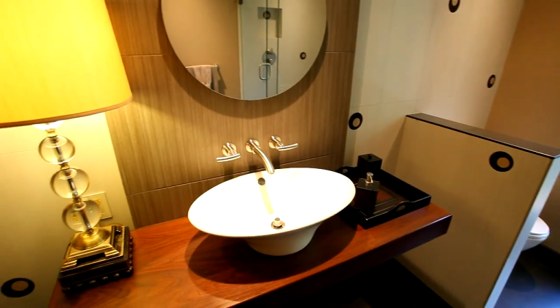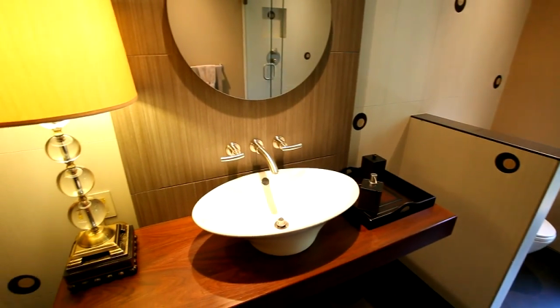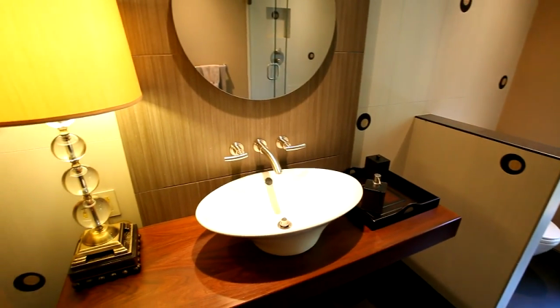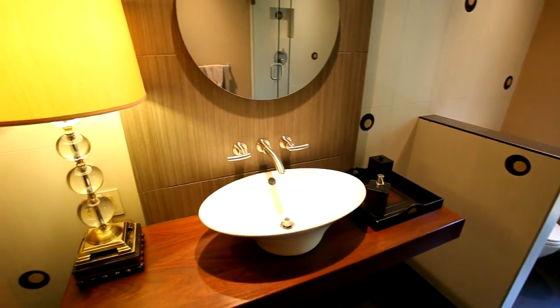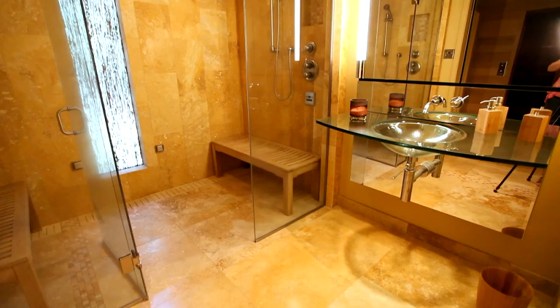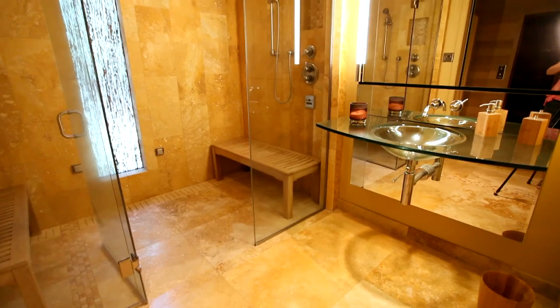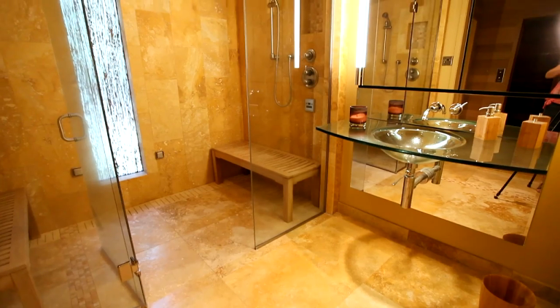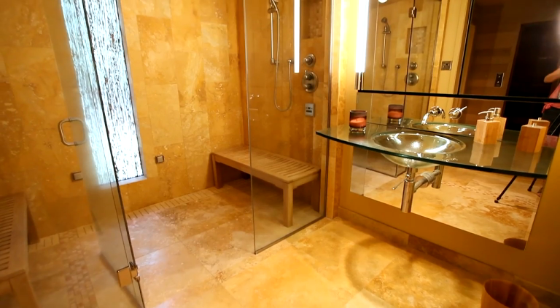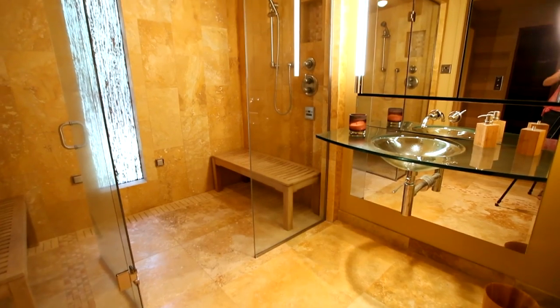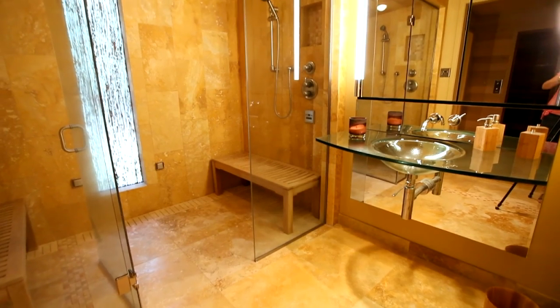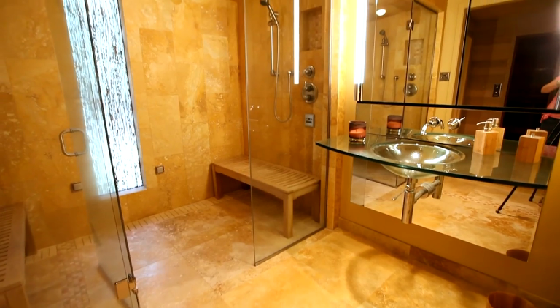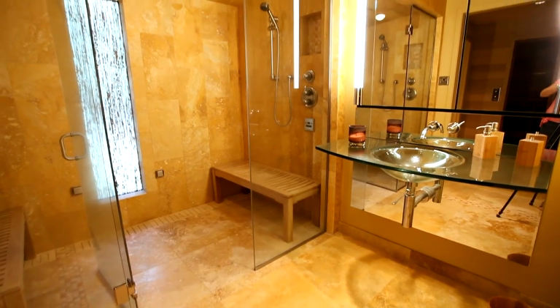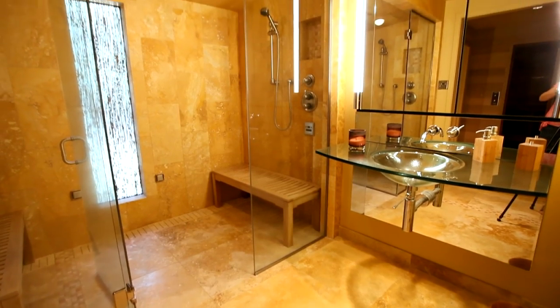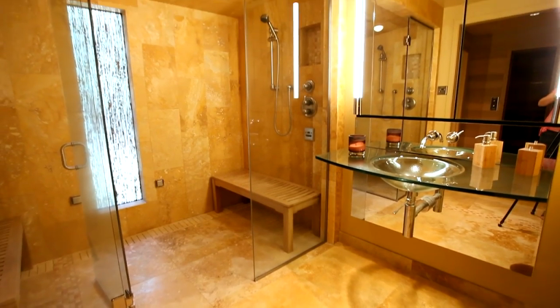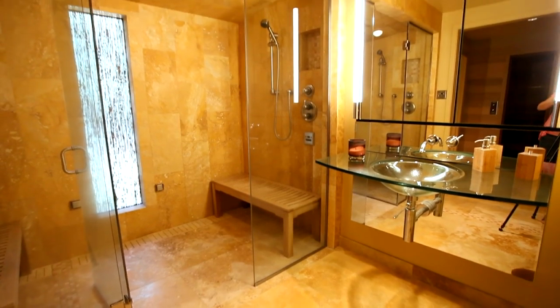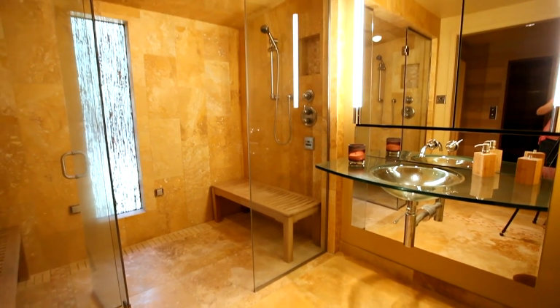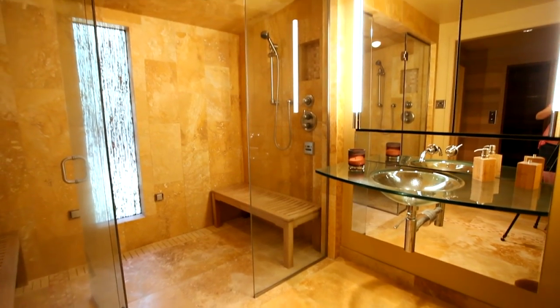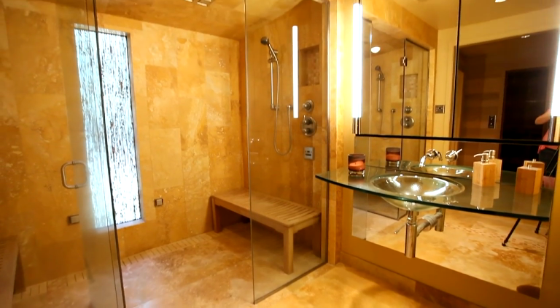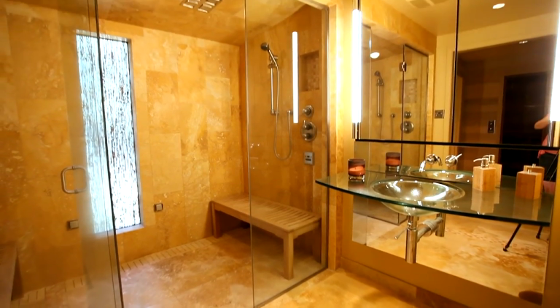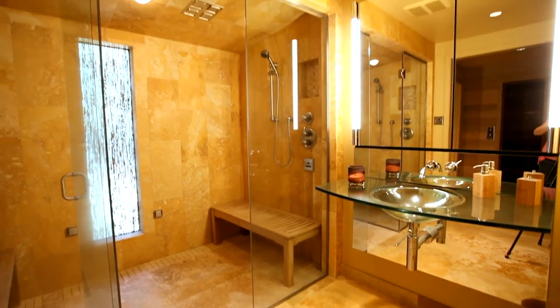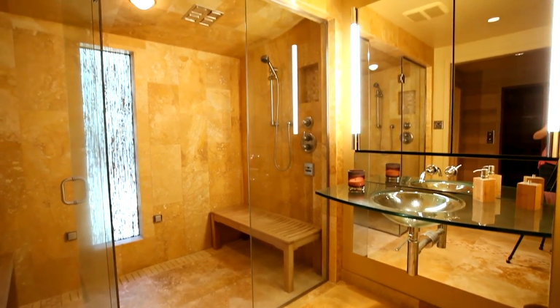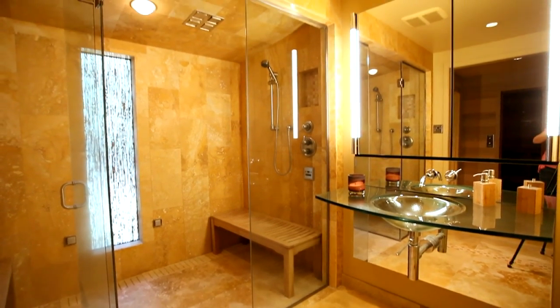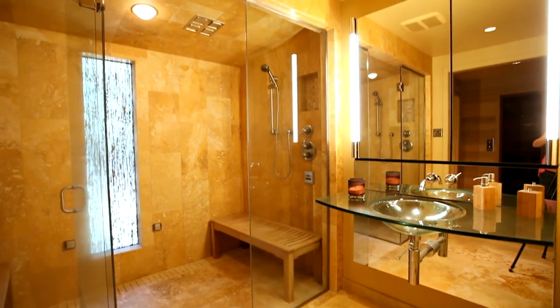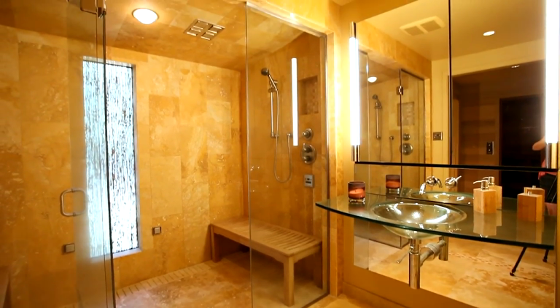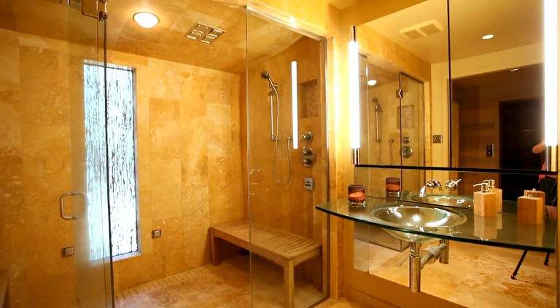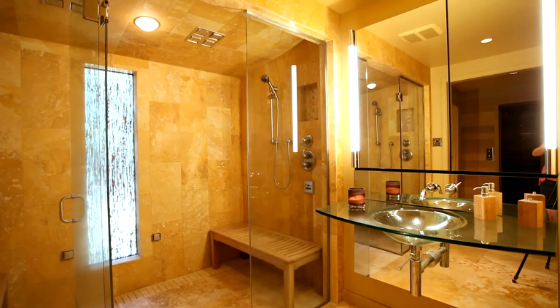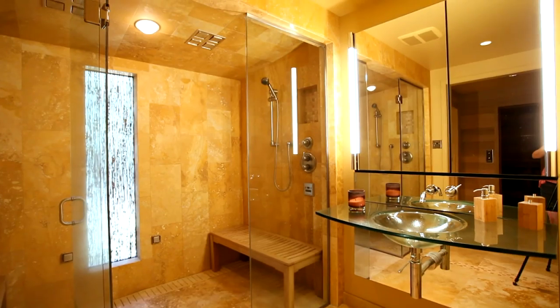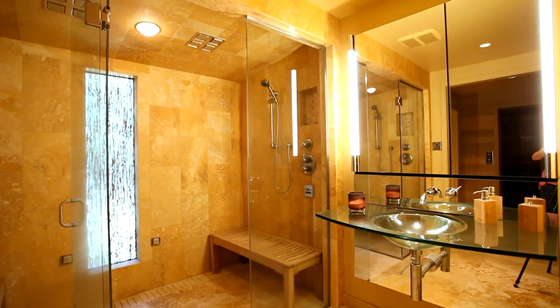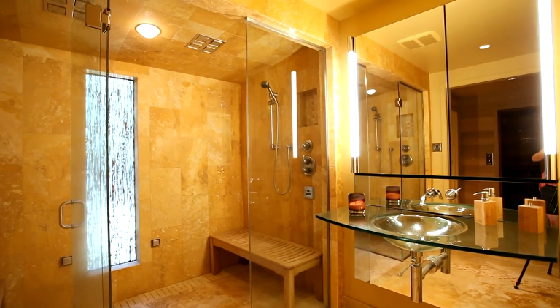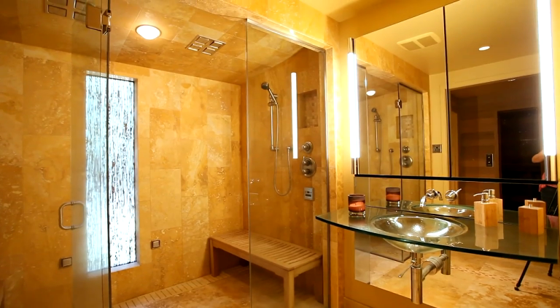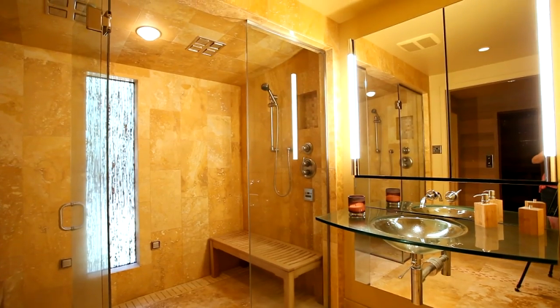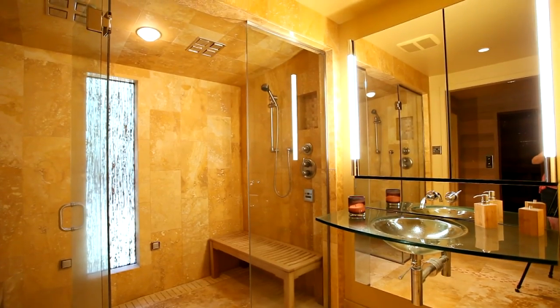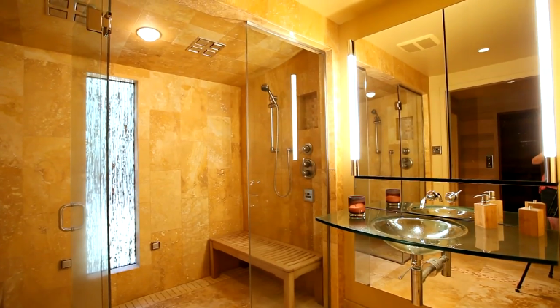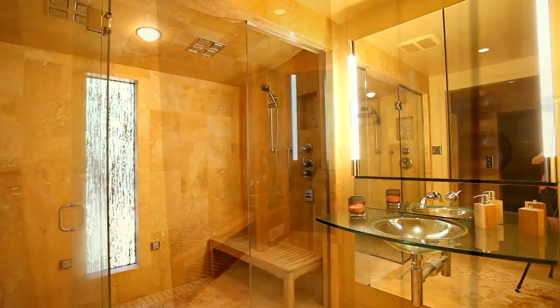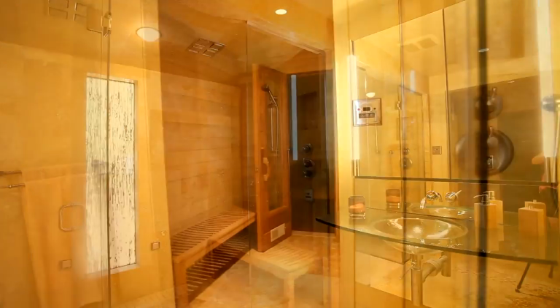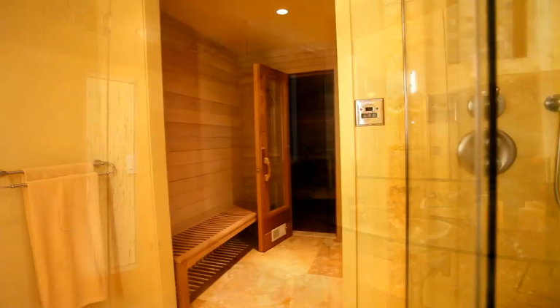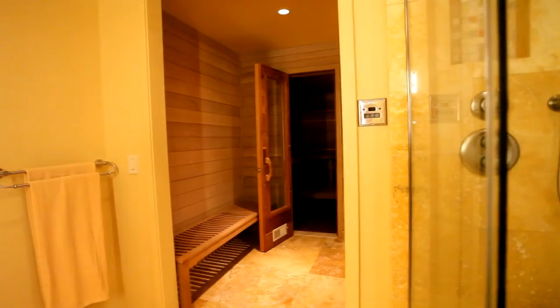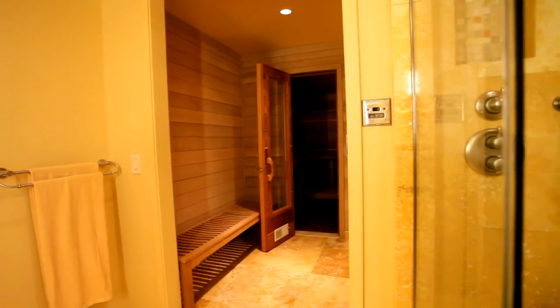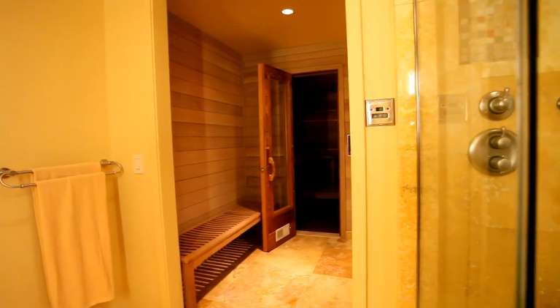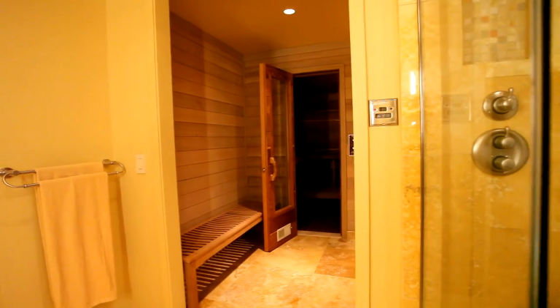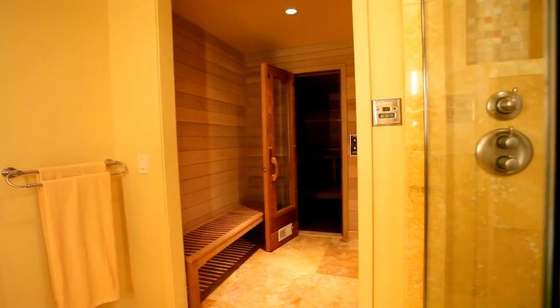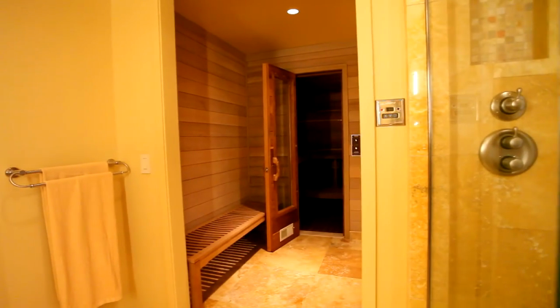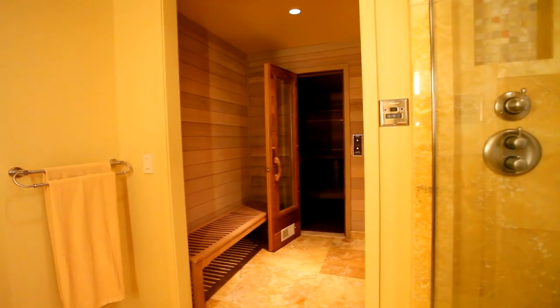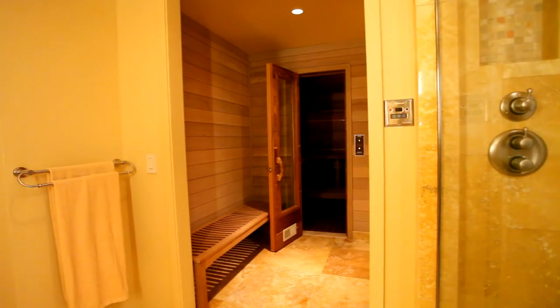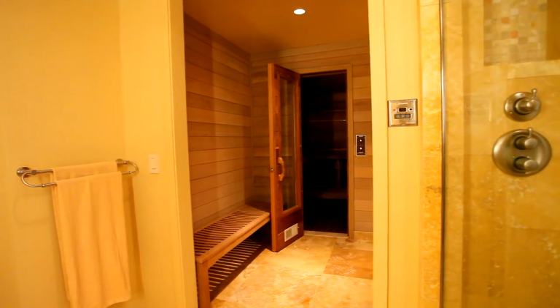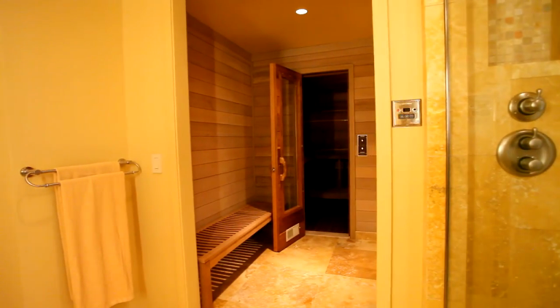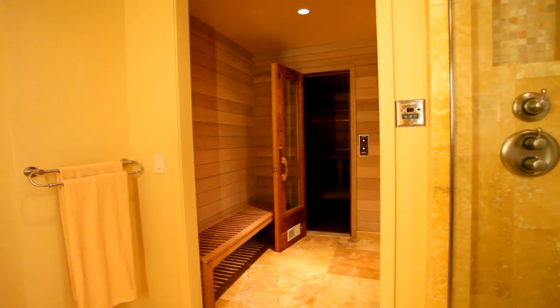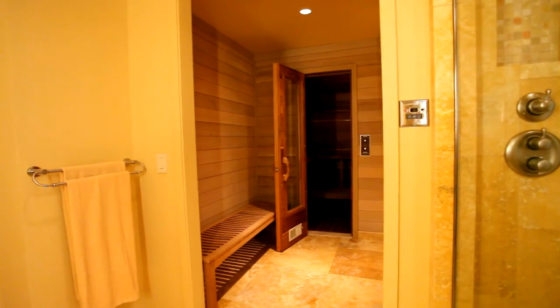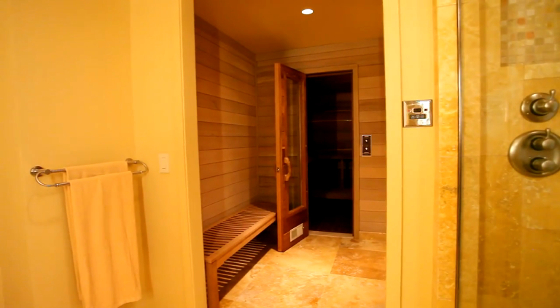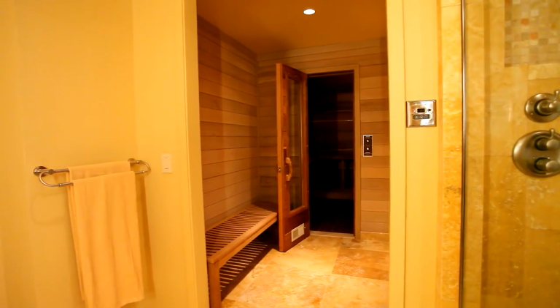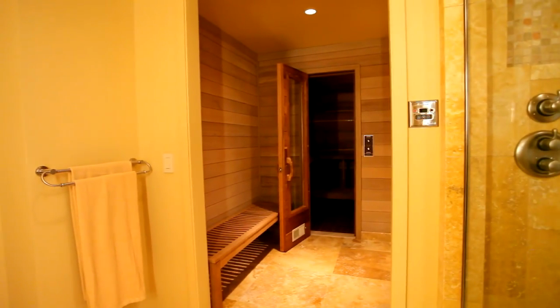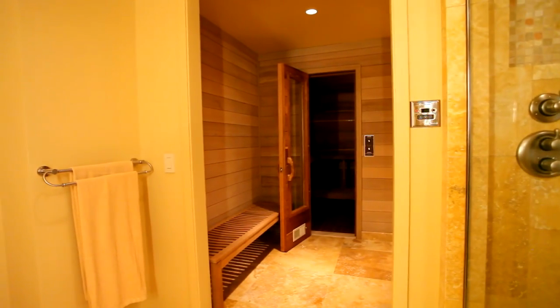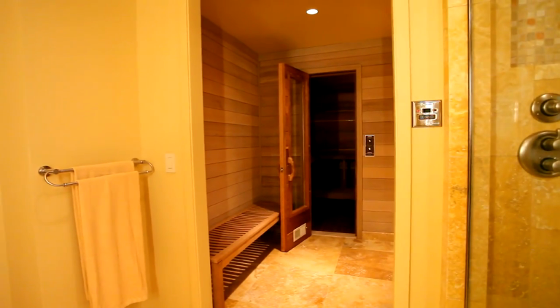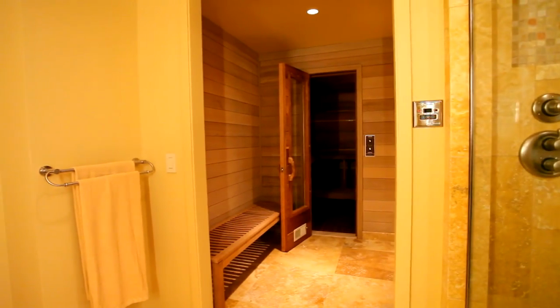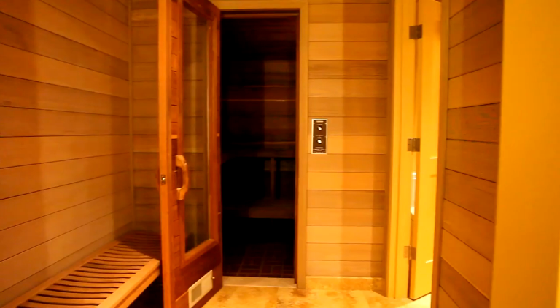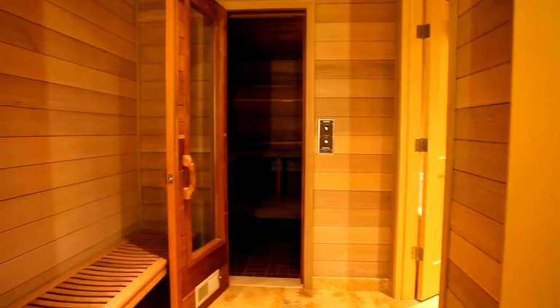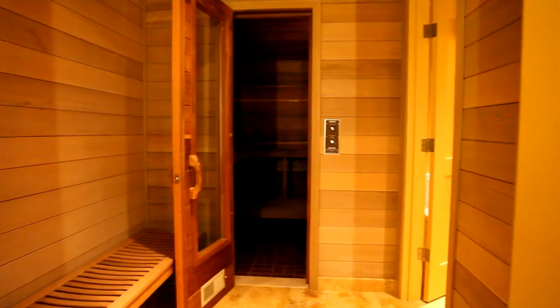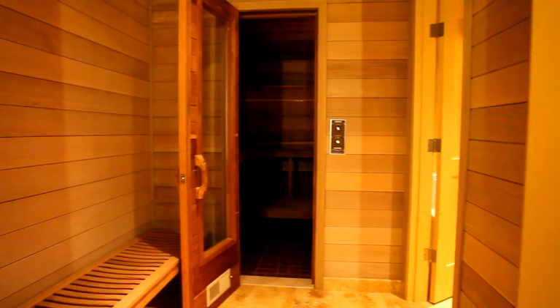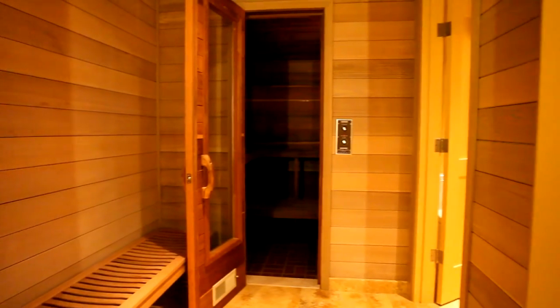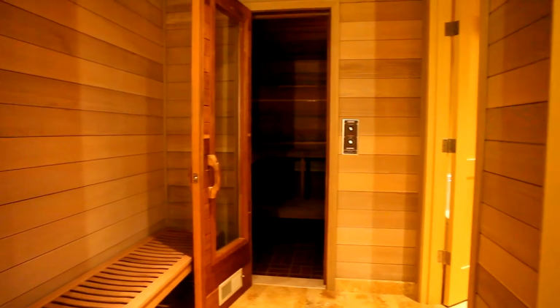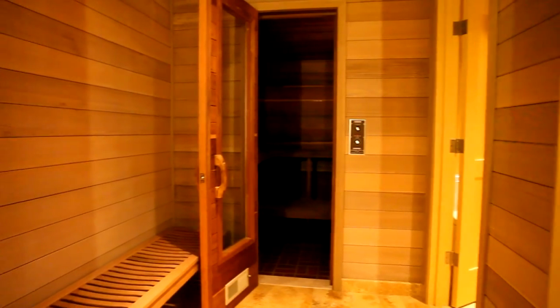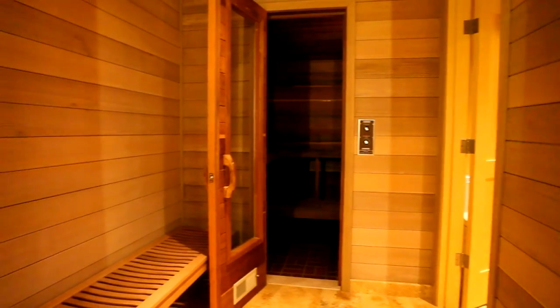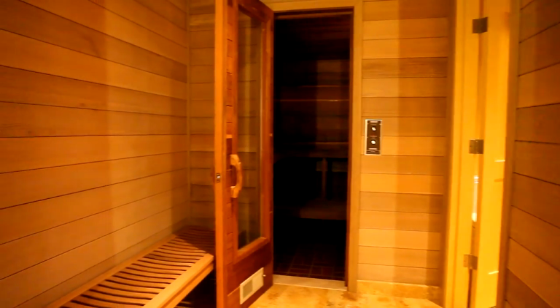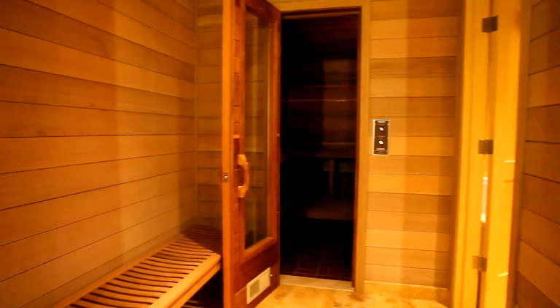You can recharge in the lower-level spa bath with heated travertine floors, a large steam shower, and a roomy sauna.